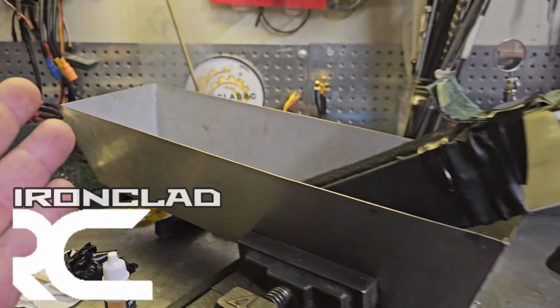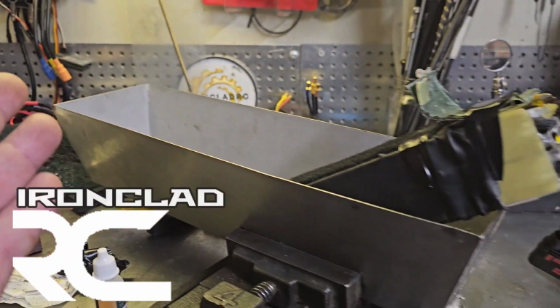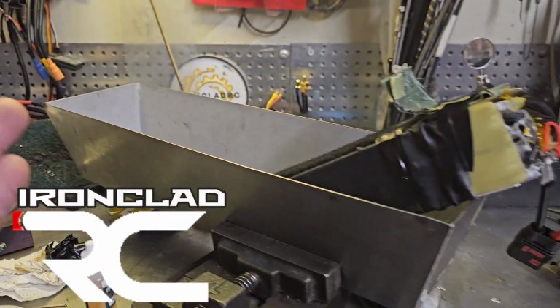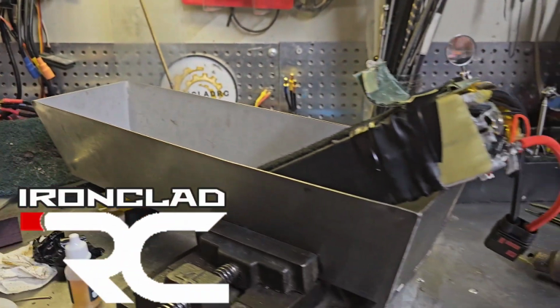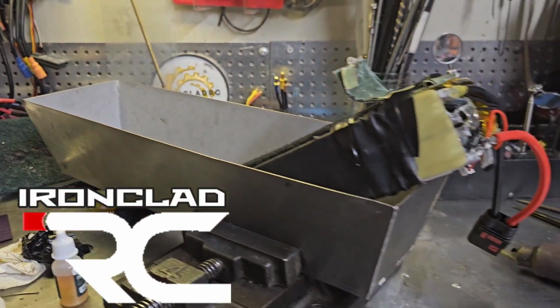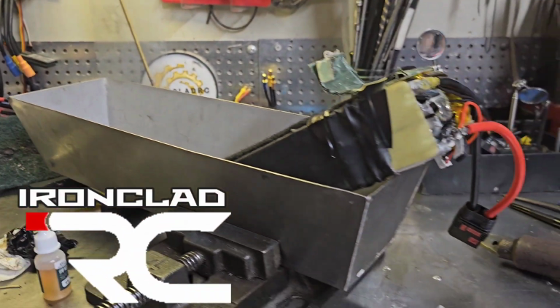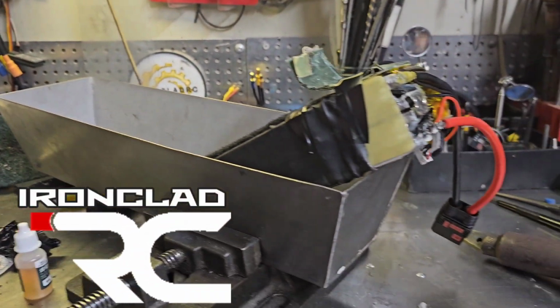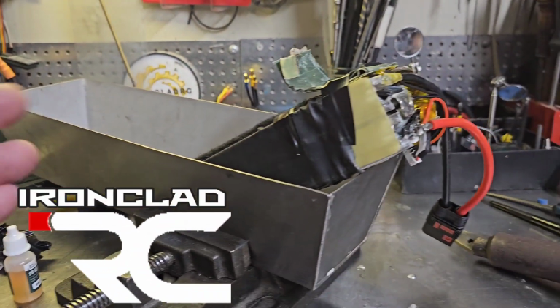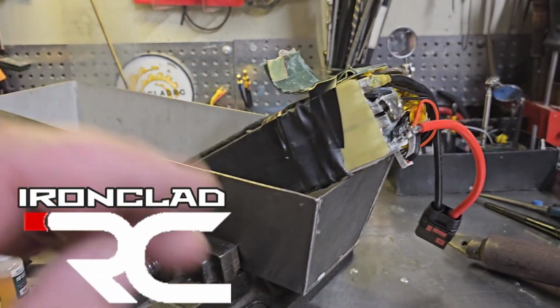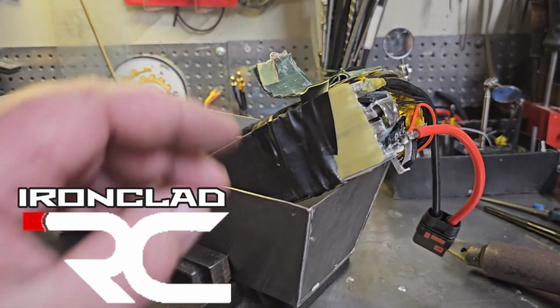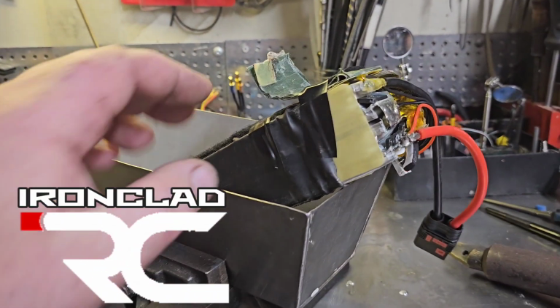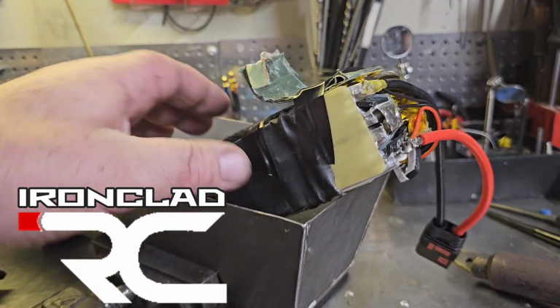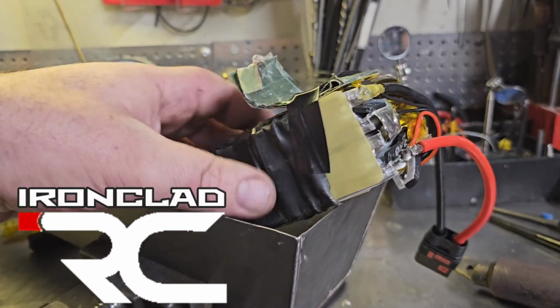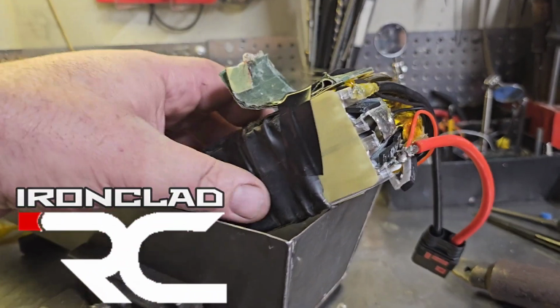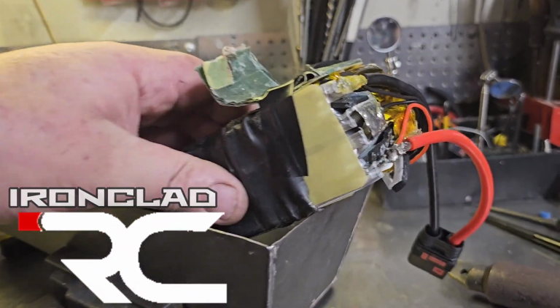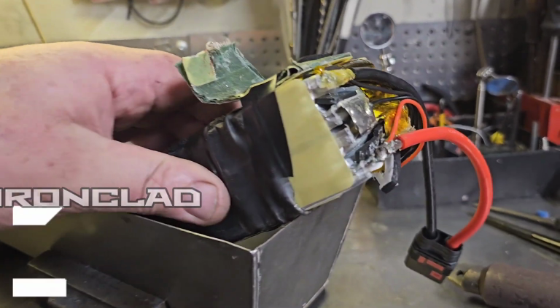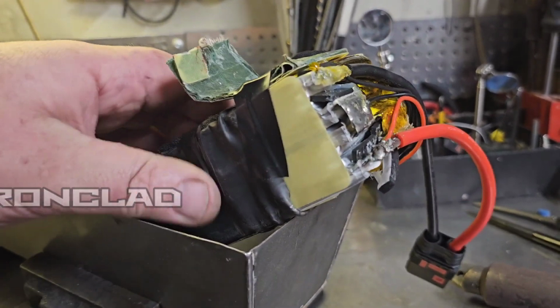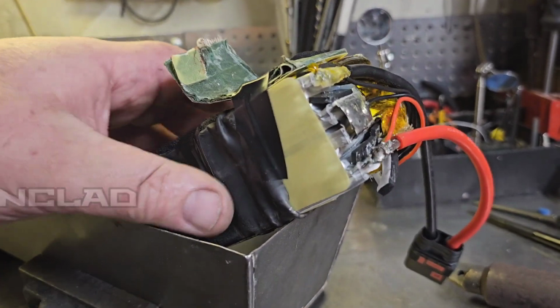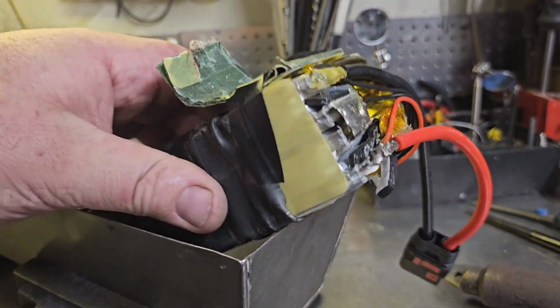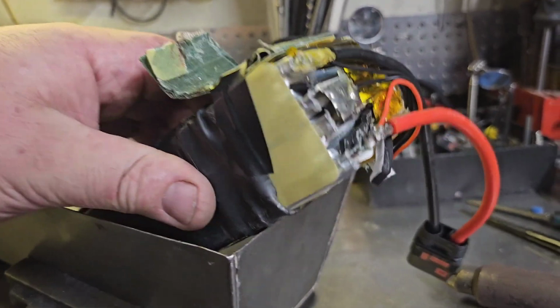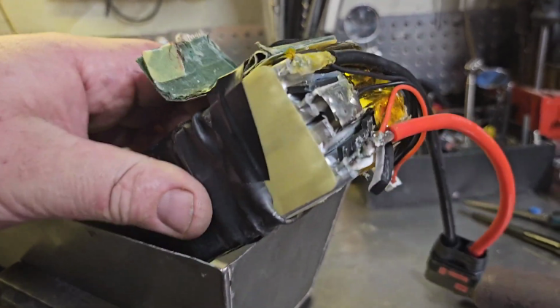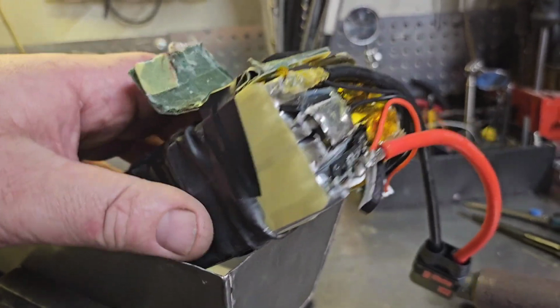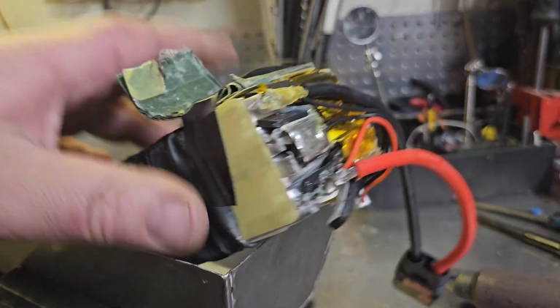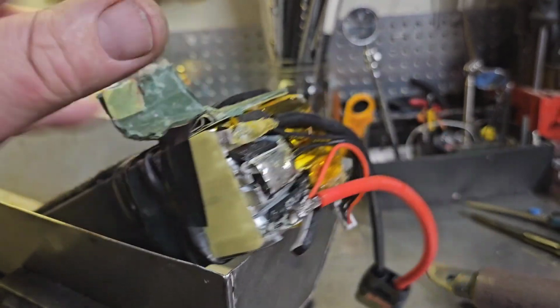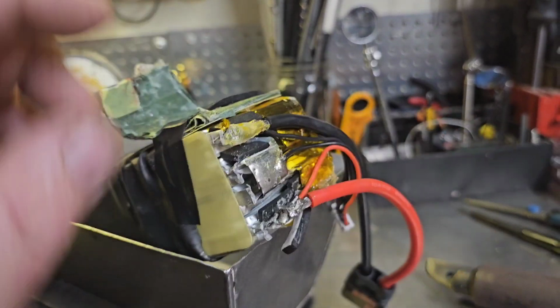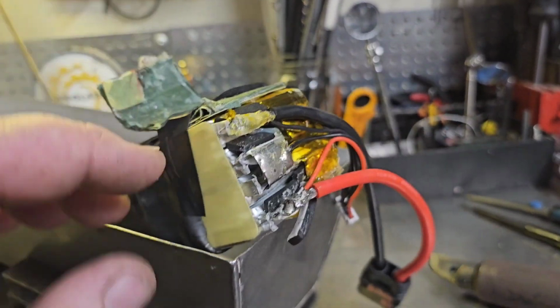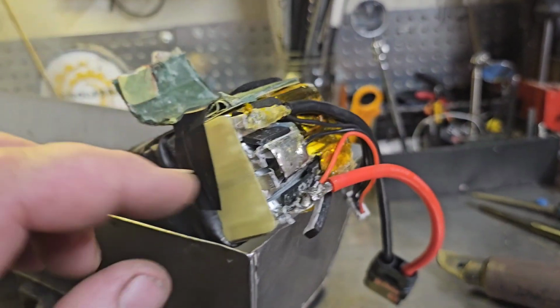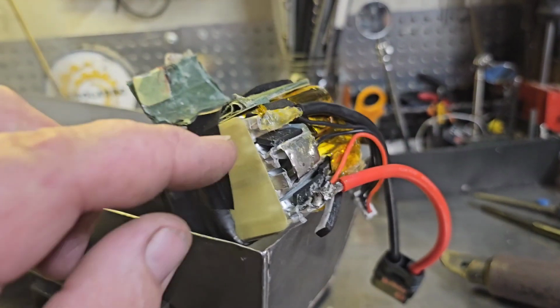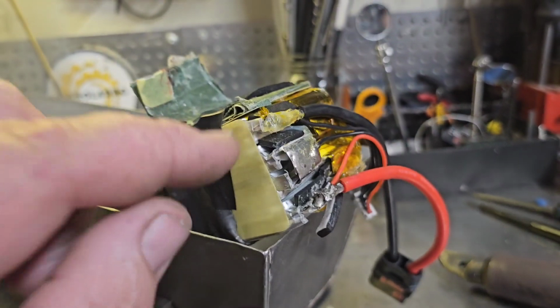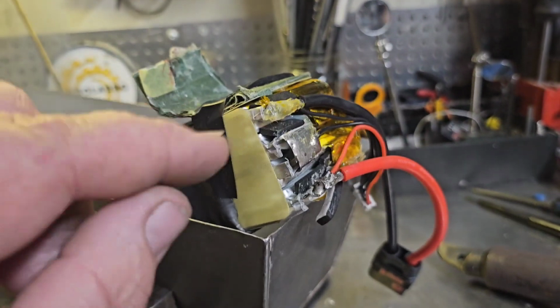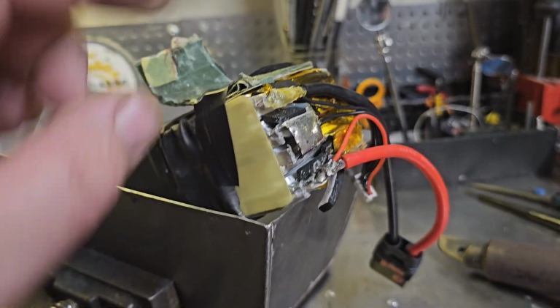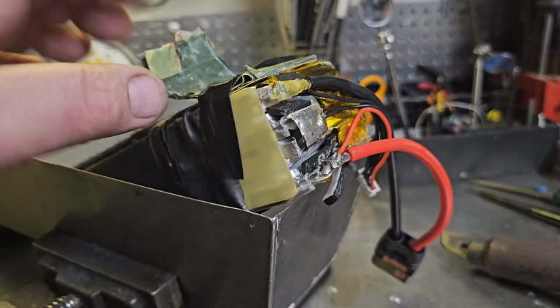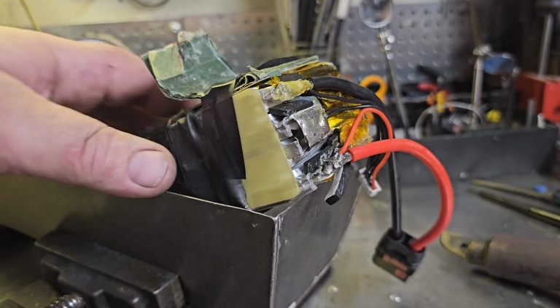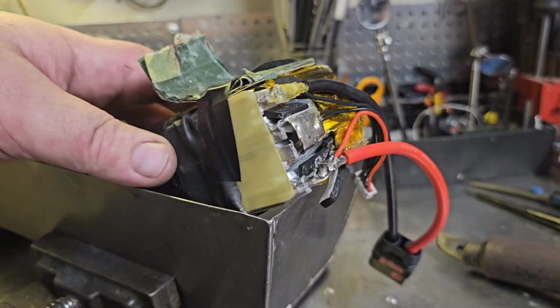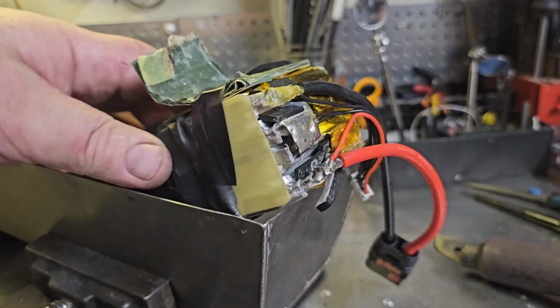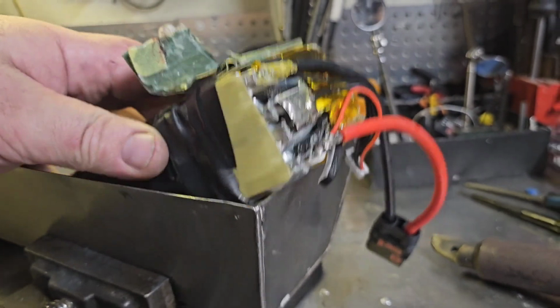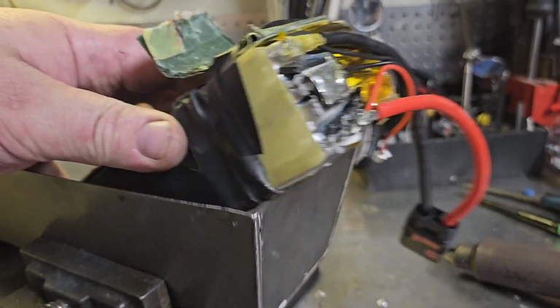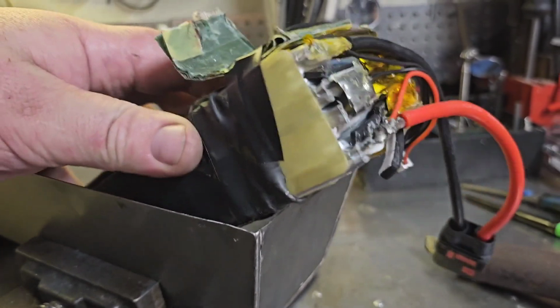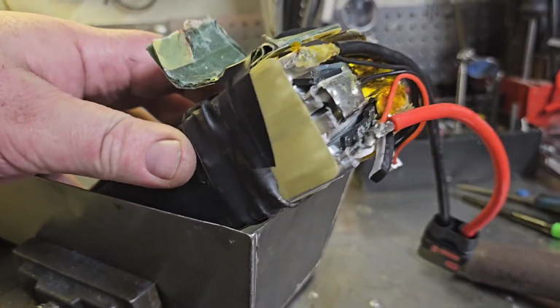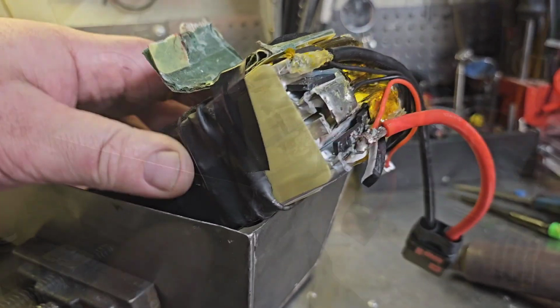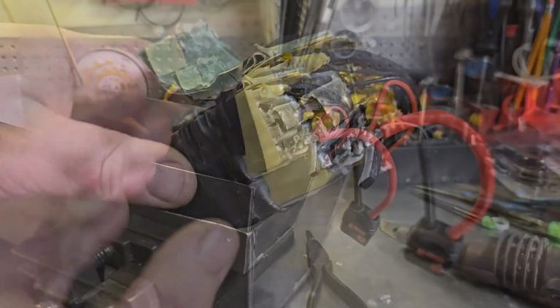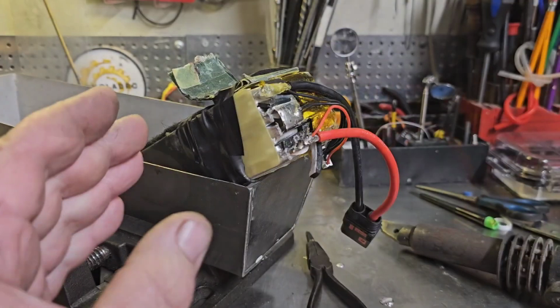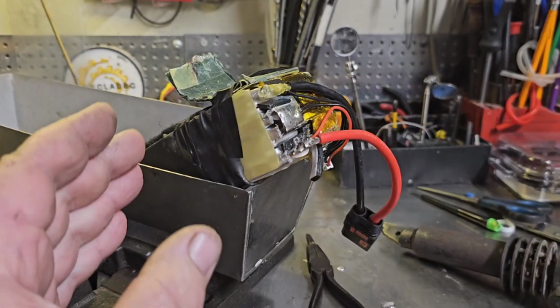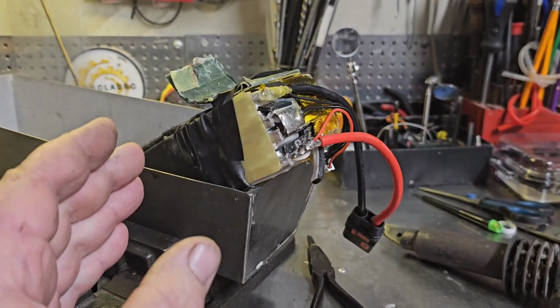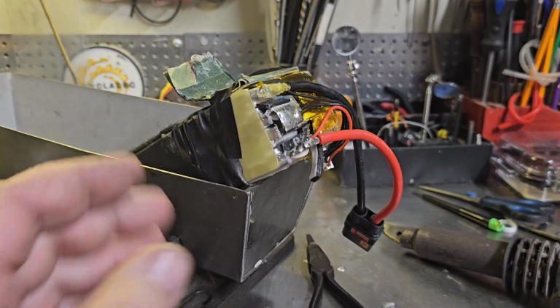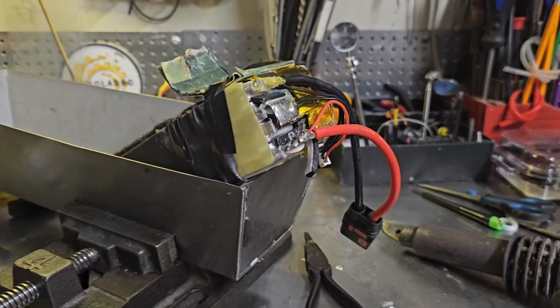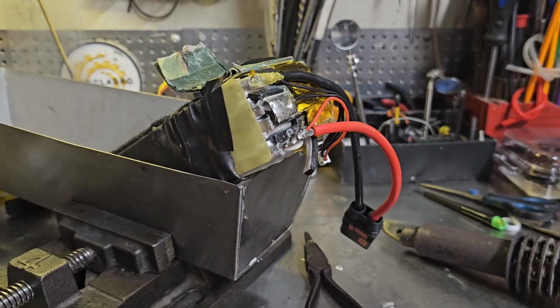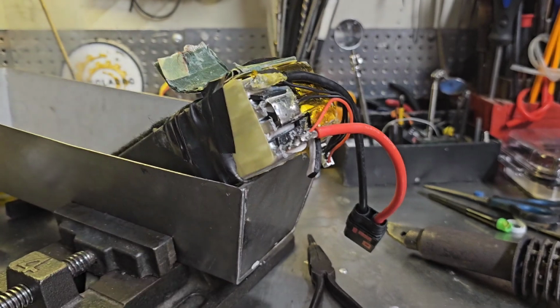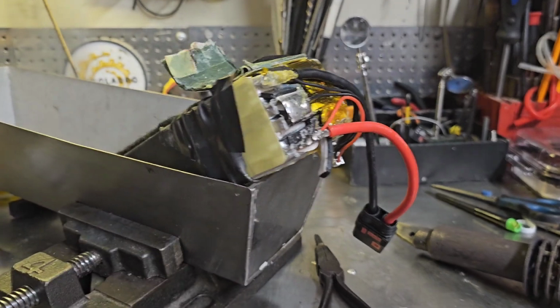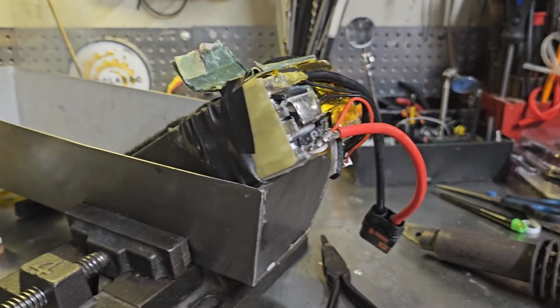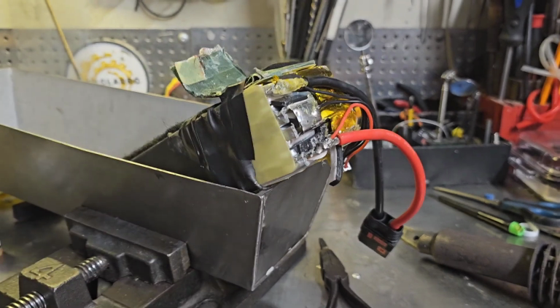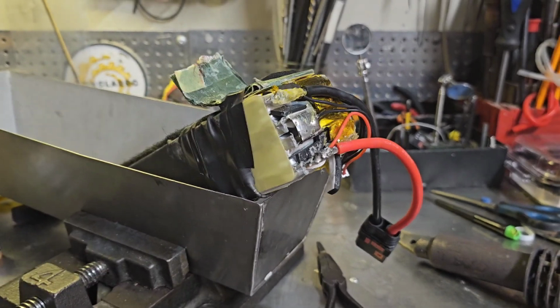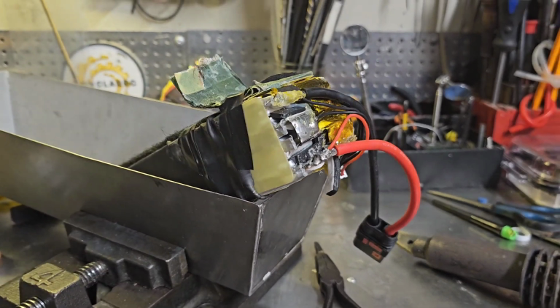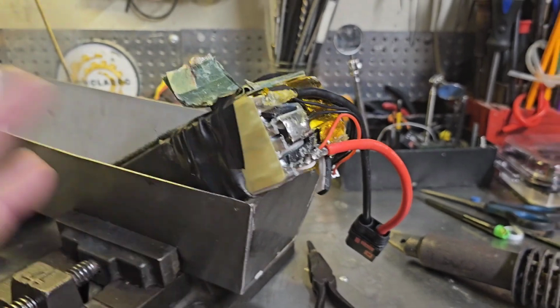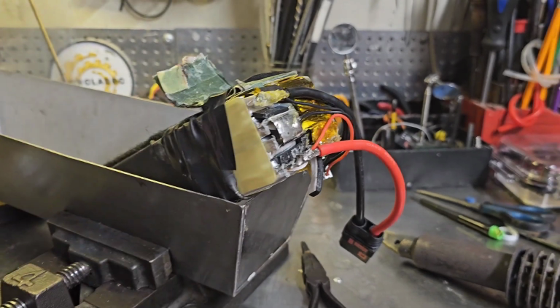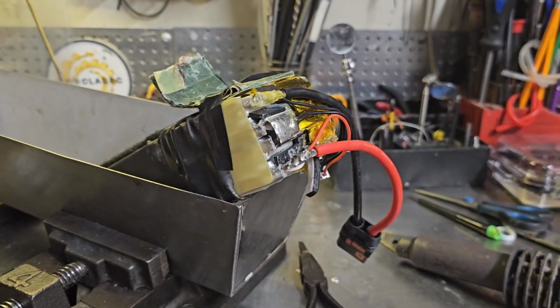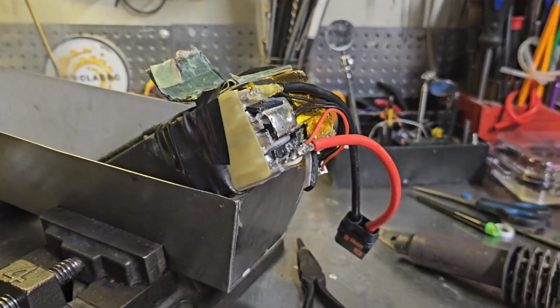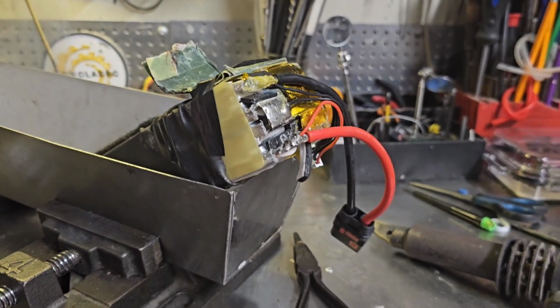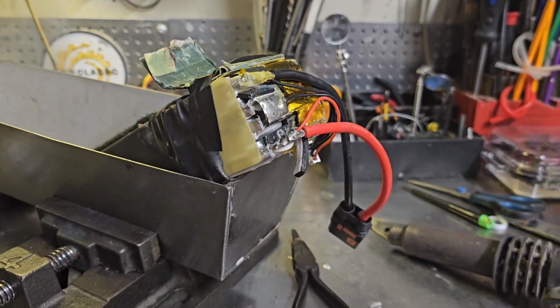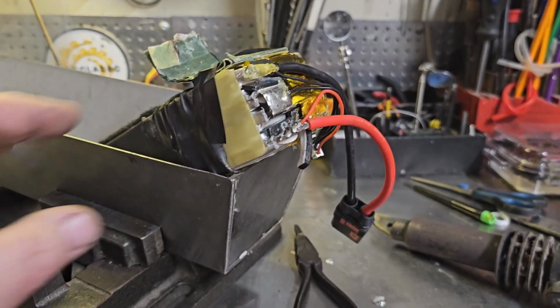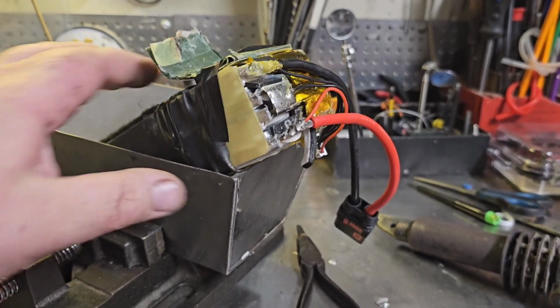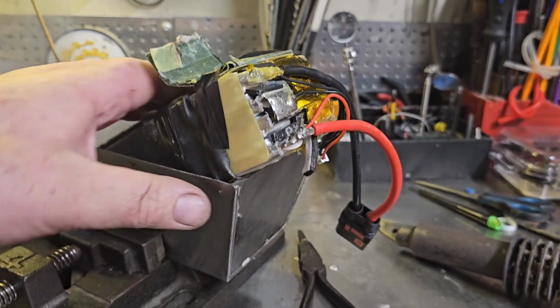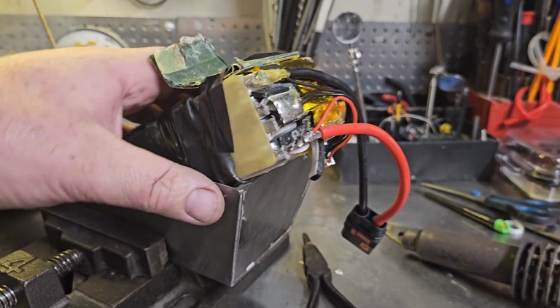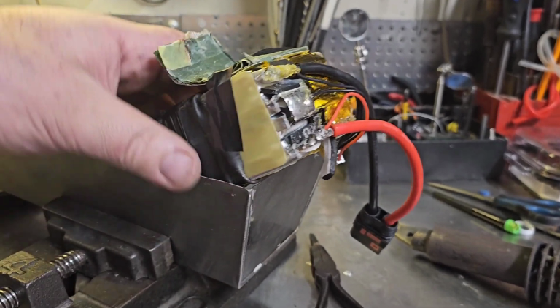Welcome back to the channel you guys. So I just fixed this lipo battery. I should have videoed this — I didn't think I was going to be successful.